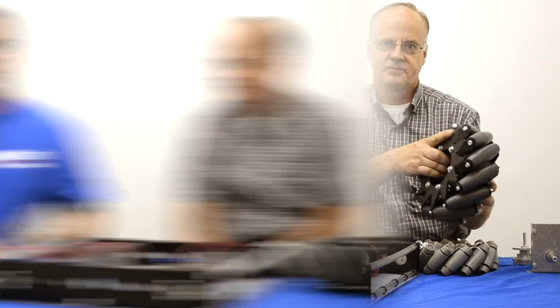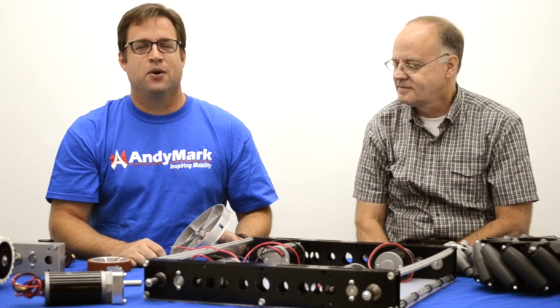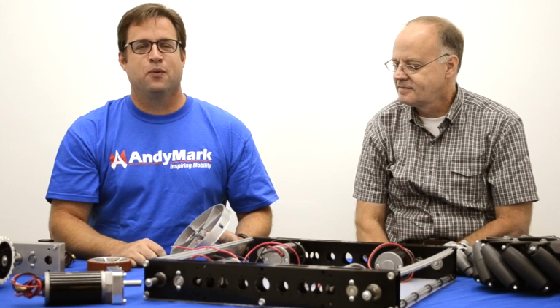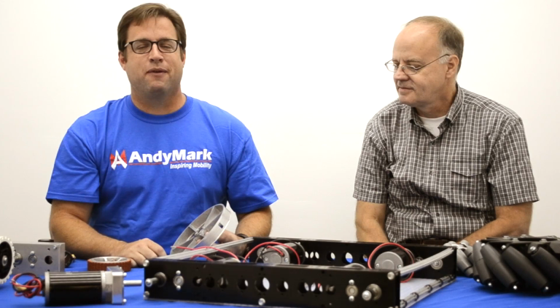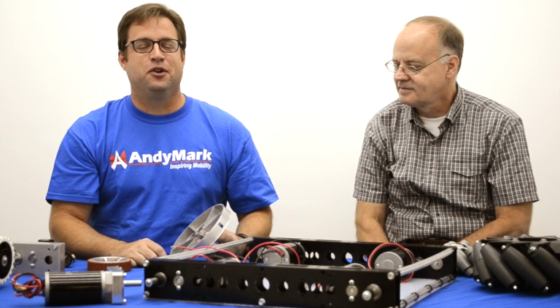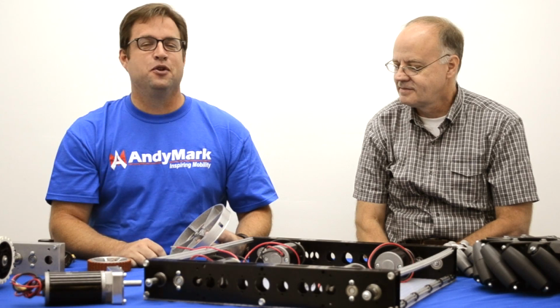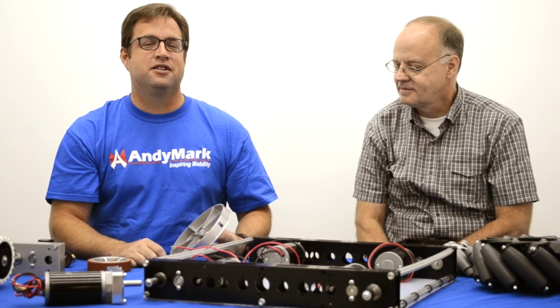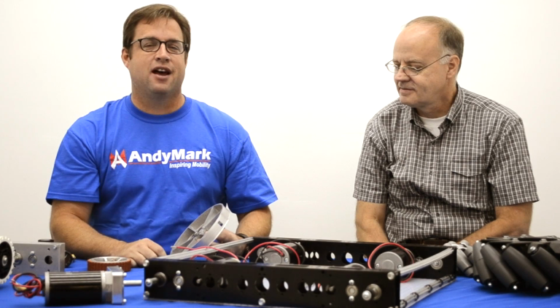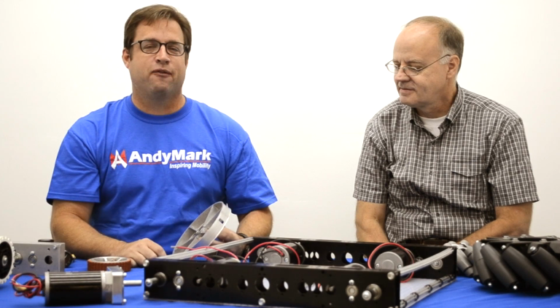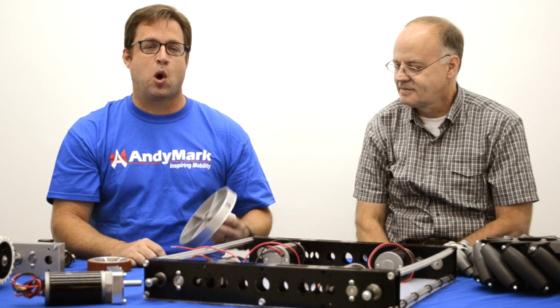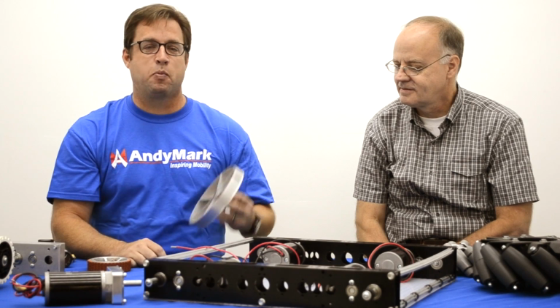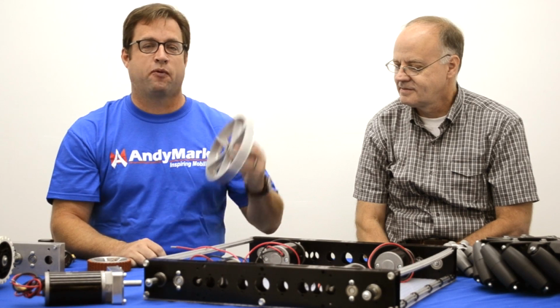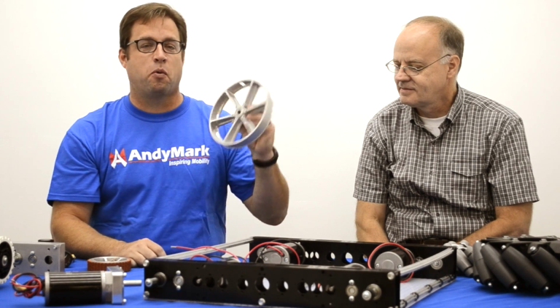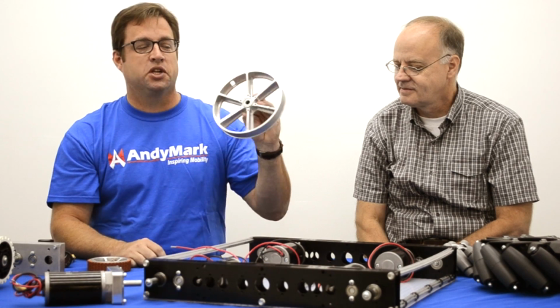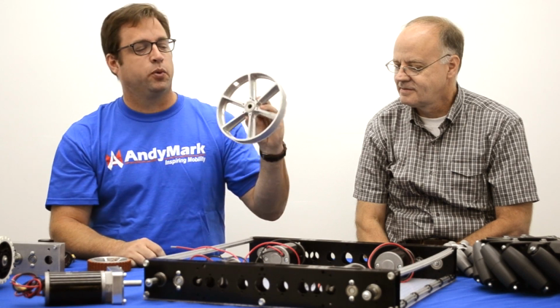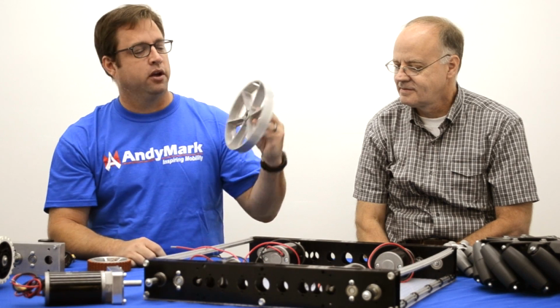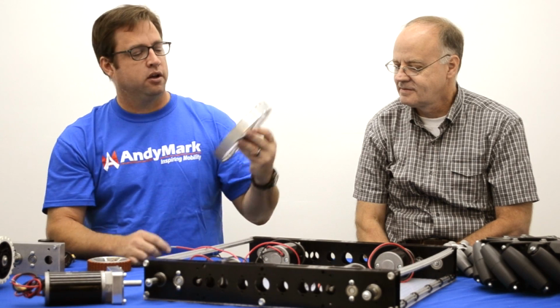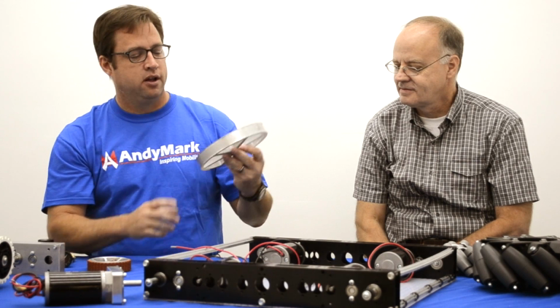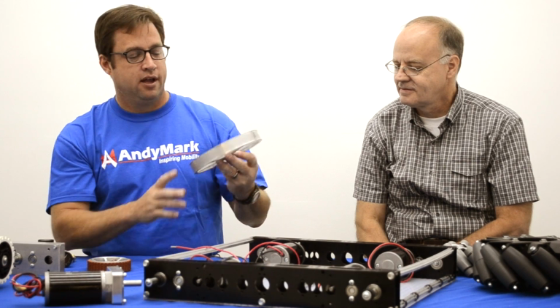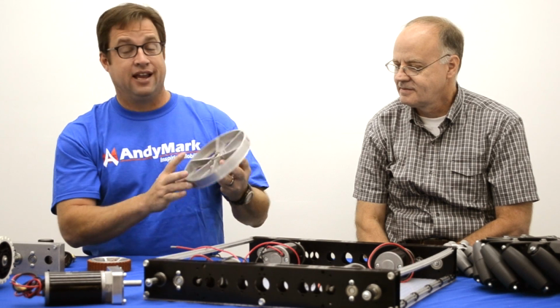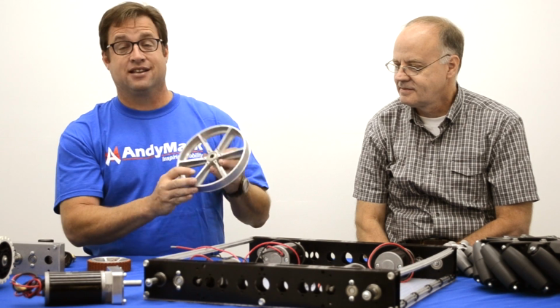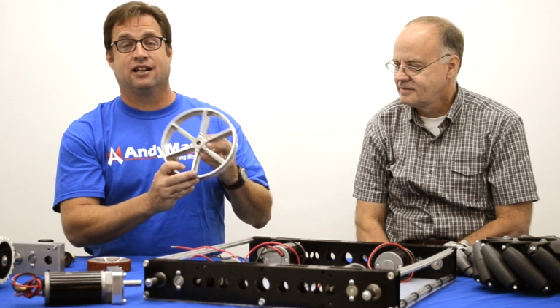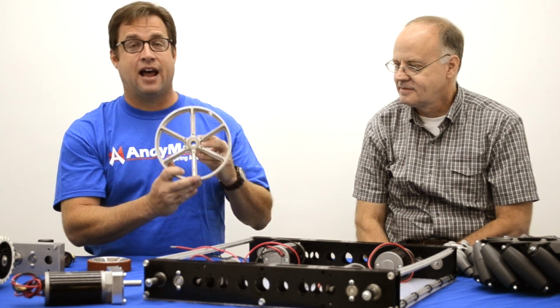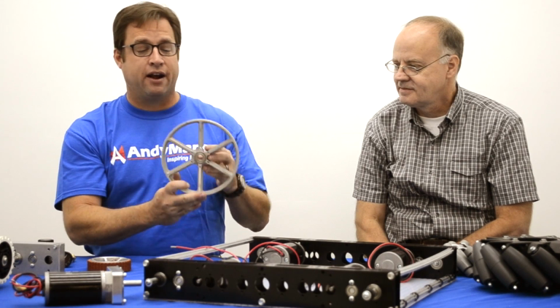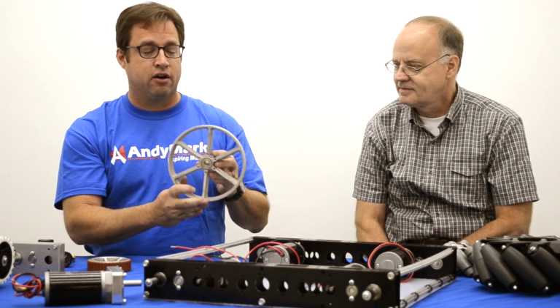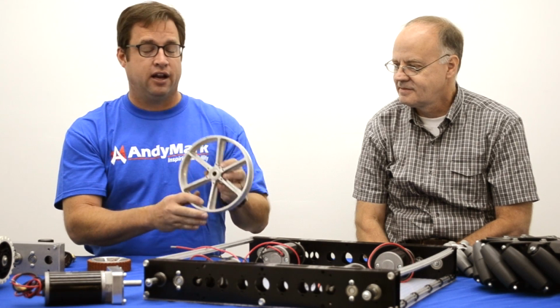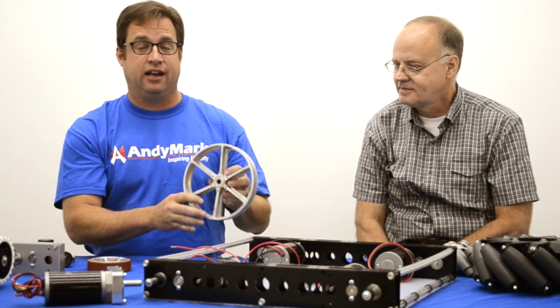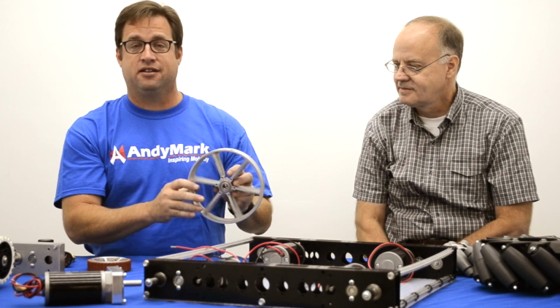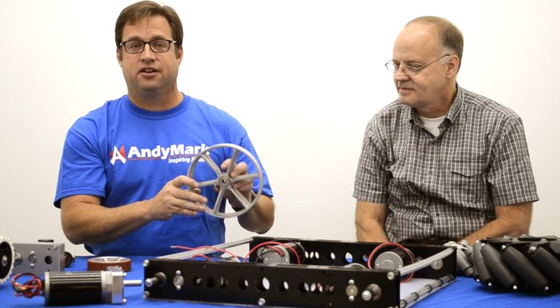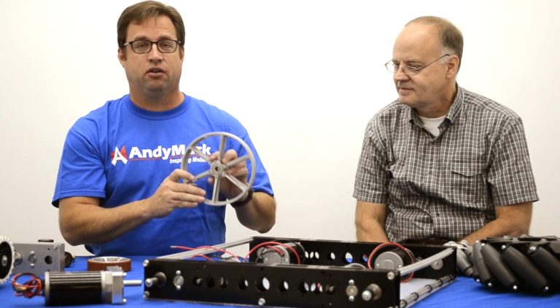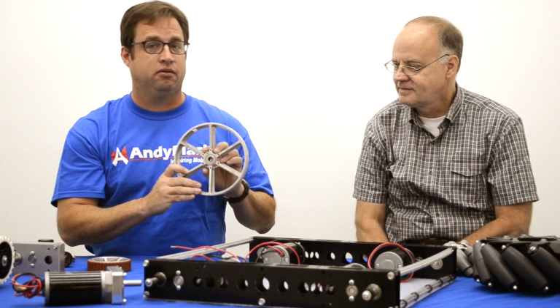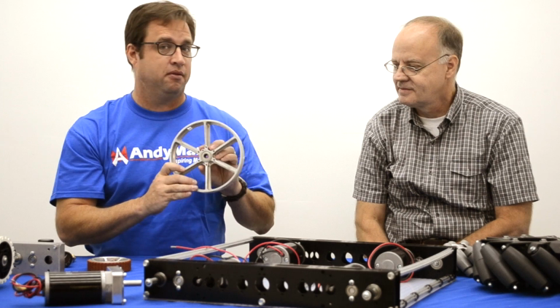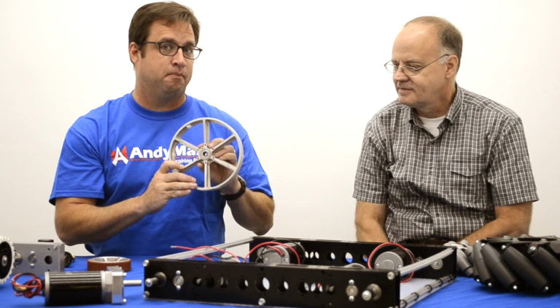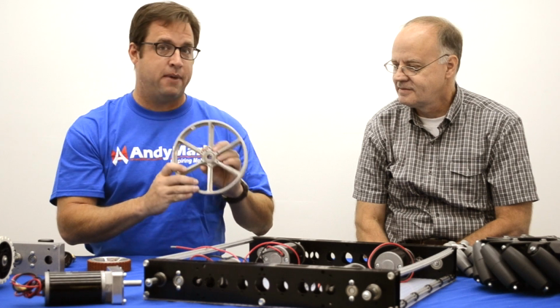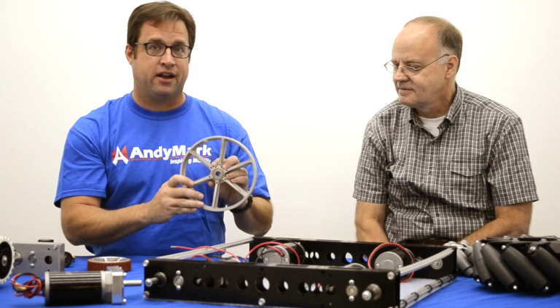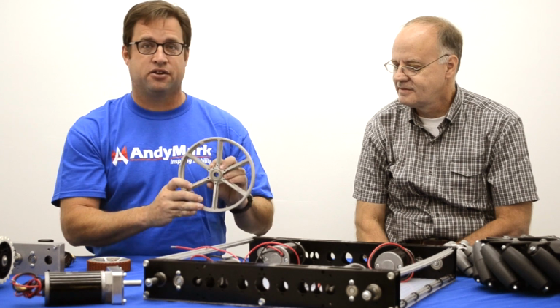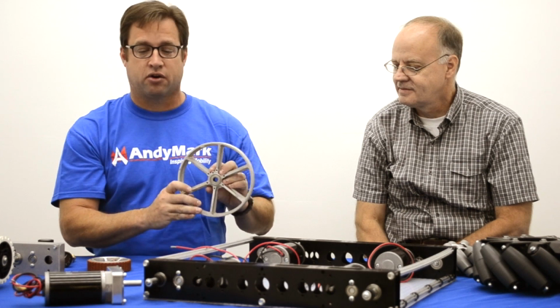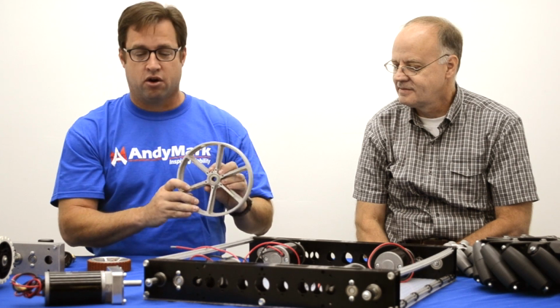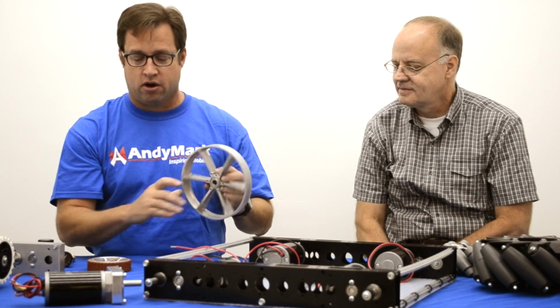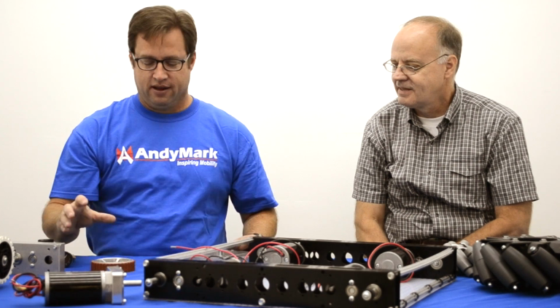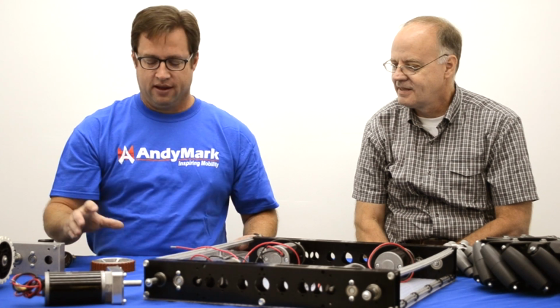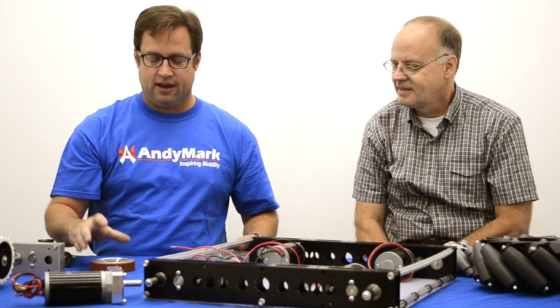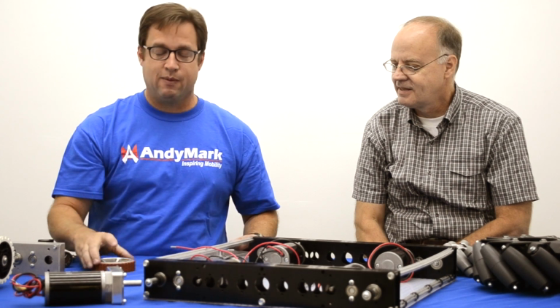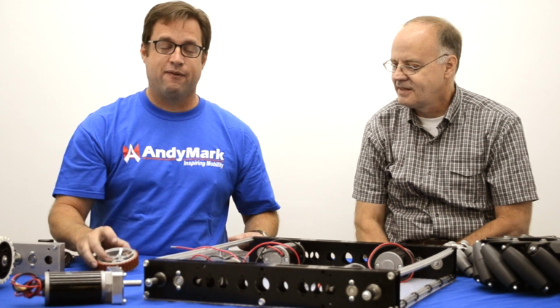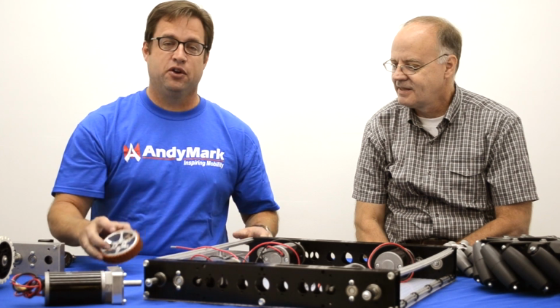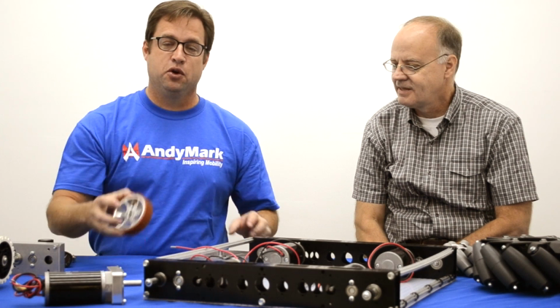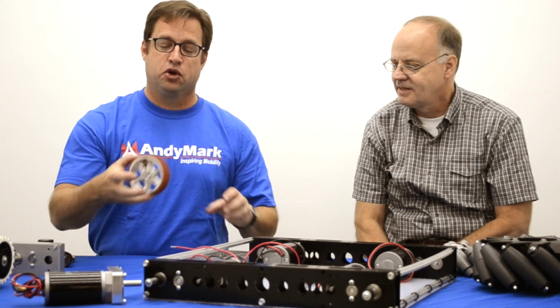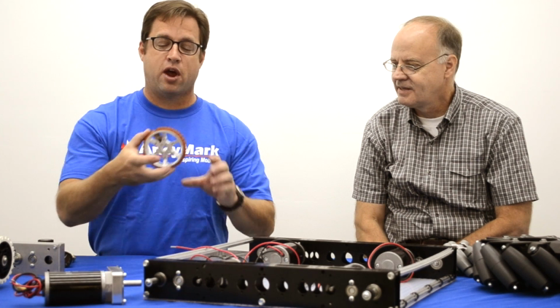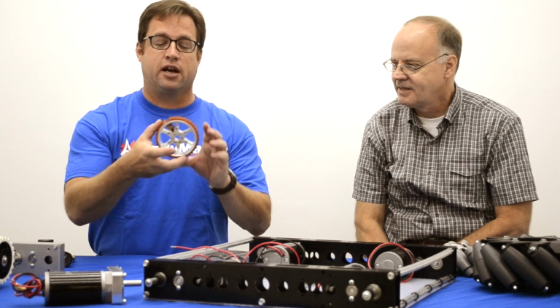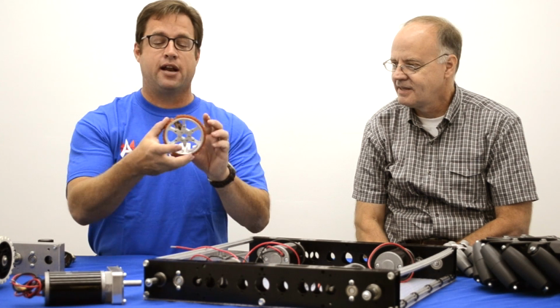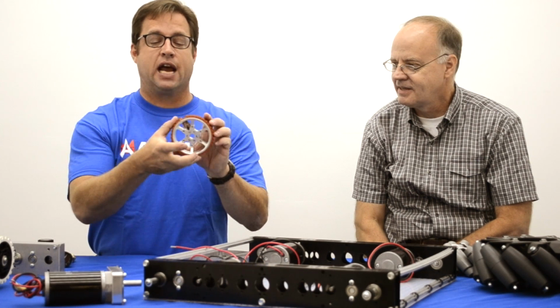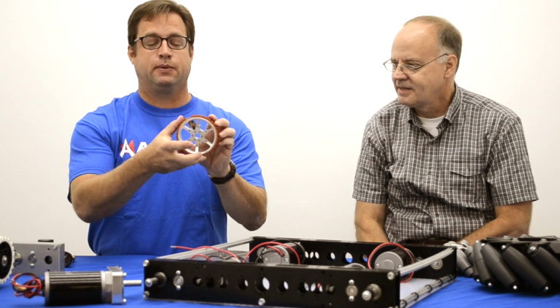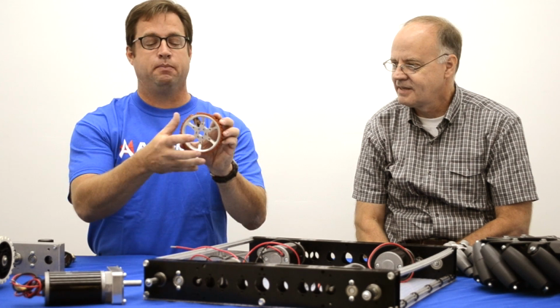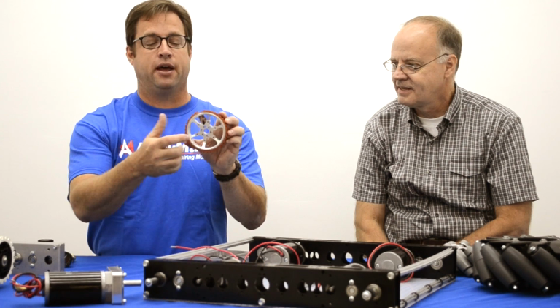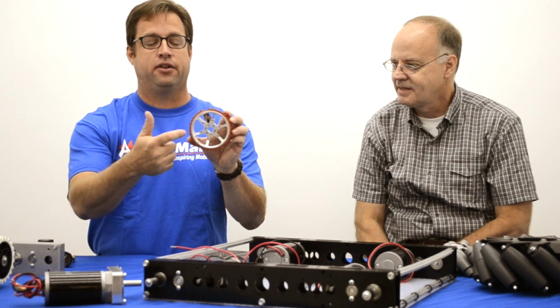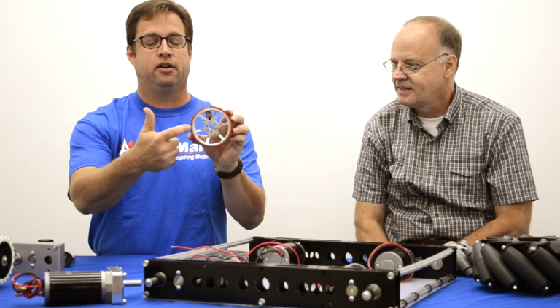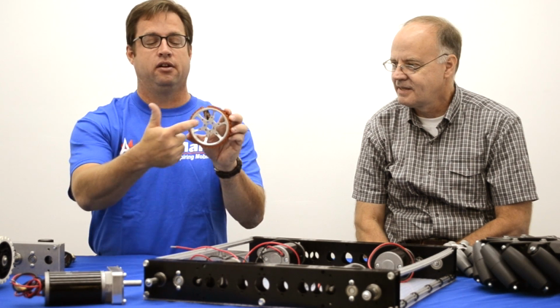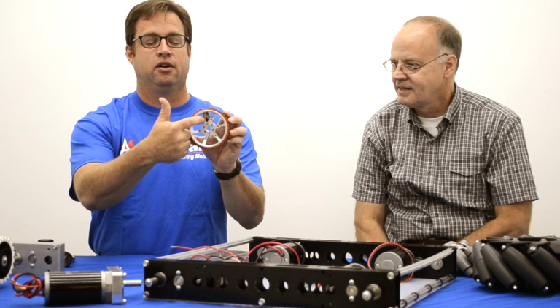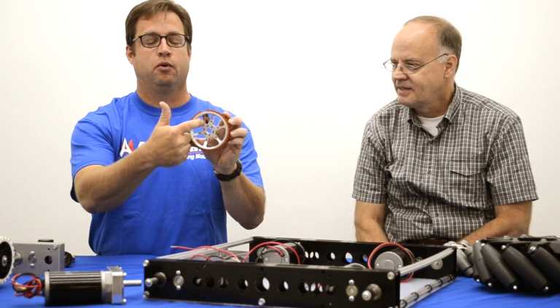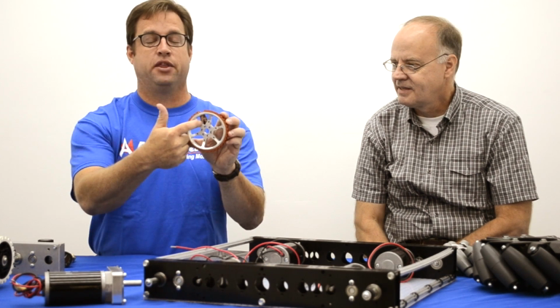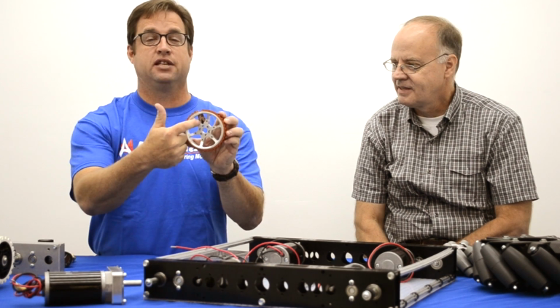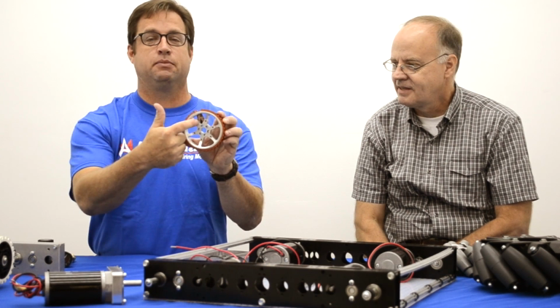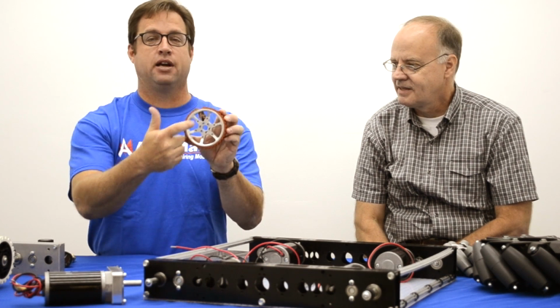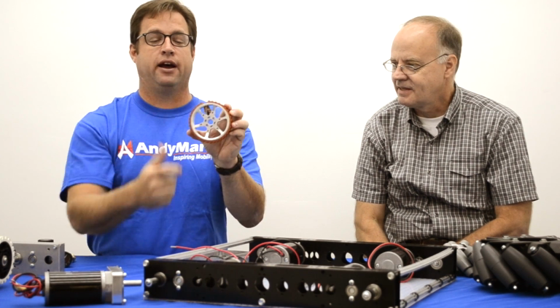We have a new design for our performance wheel. It's lighter, it's still mega strong, and we have a new tread attachment method with a zip-tie.